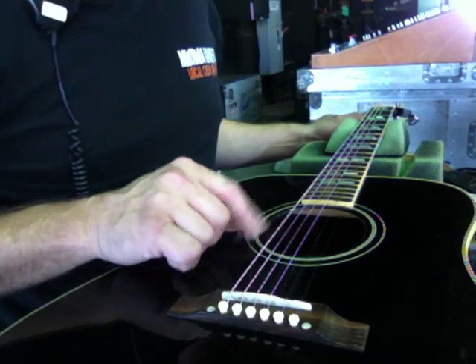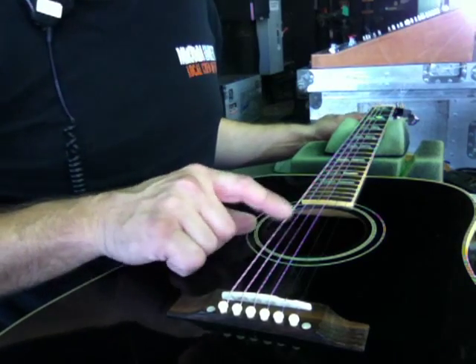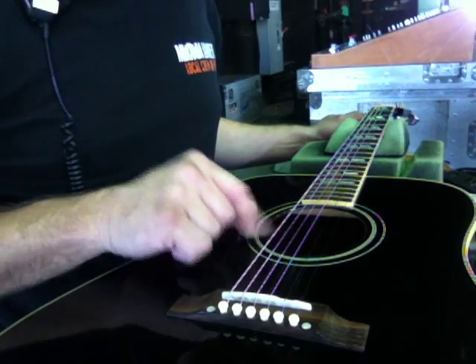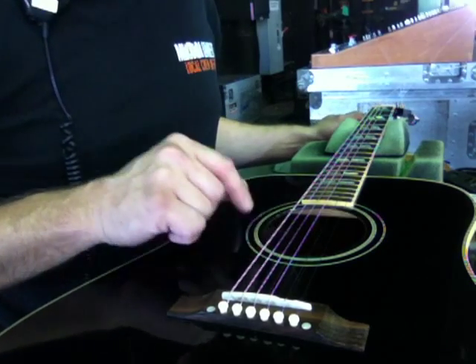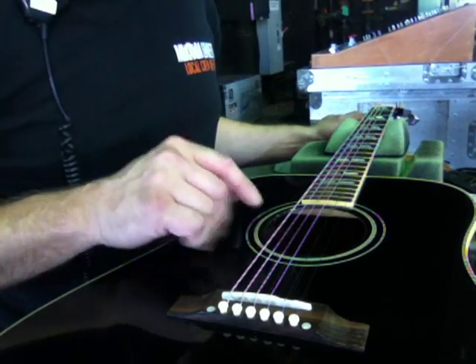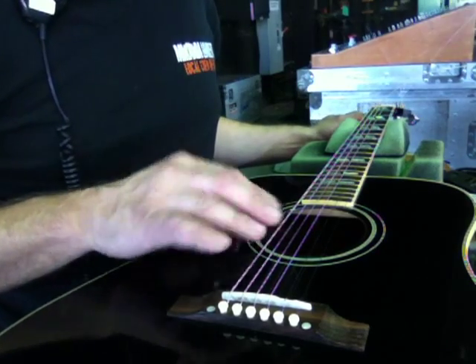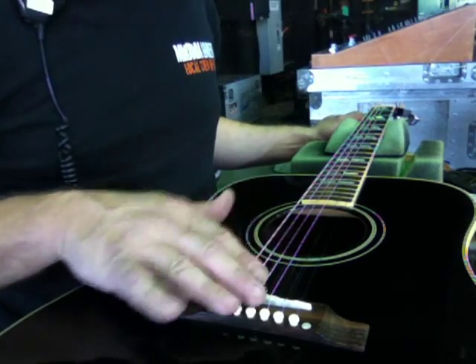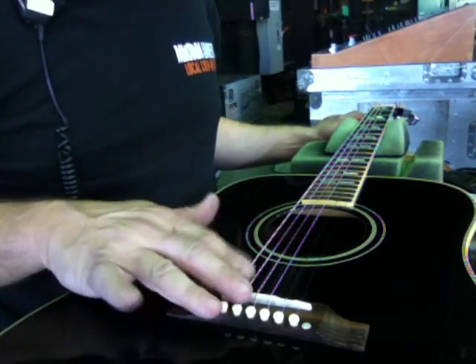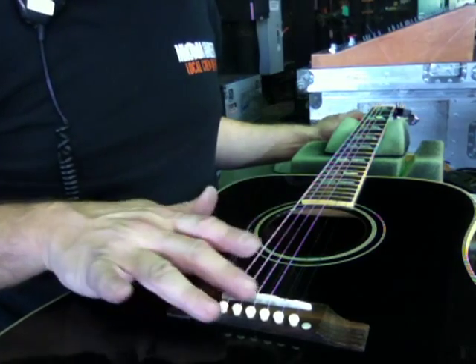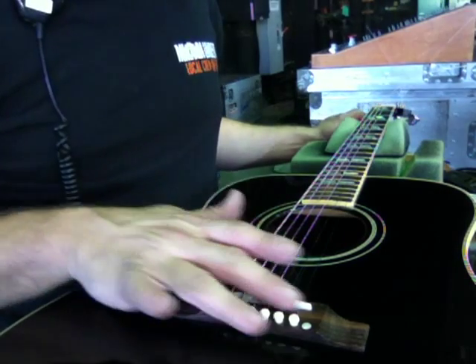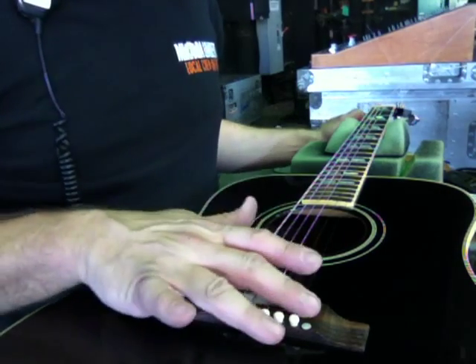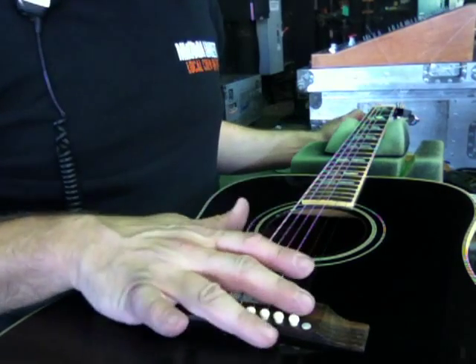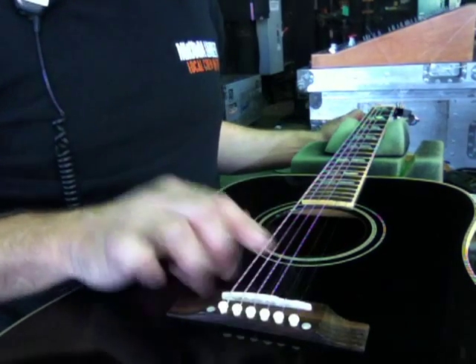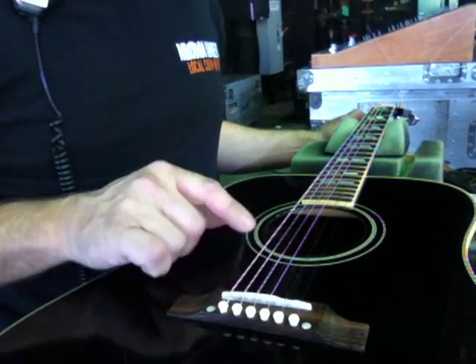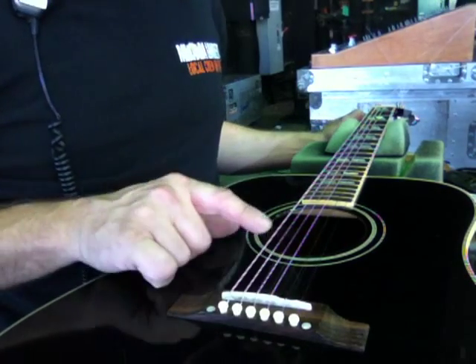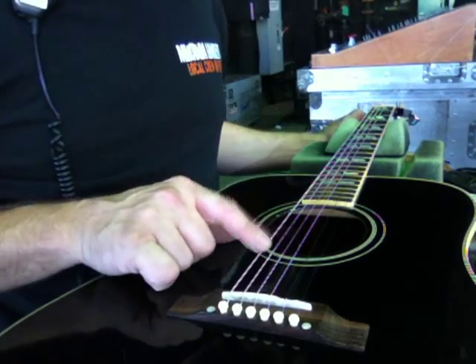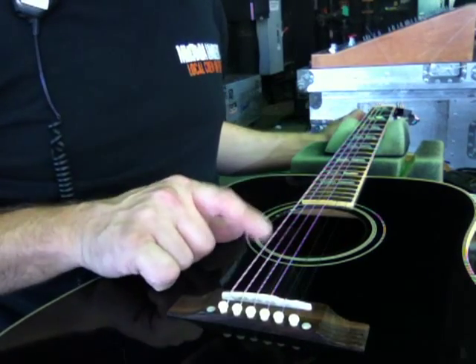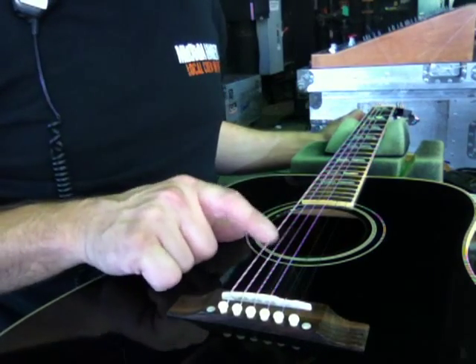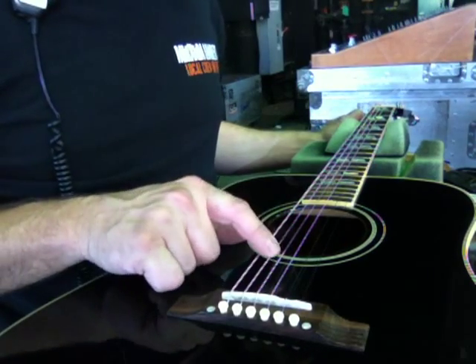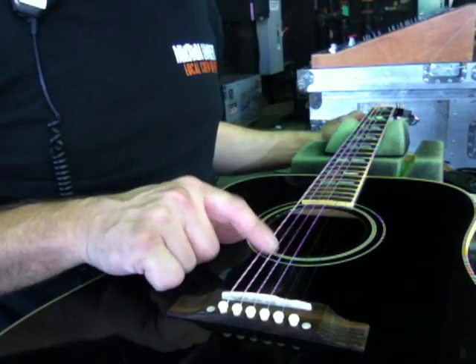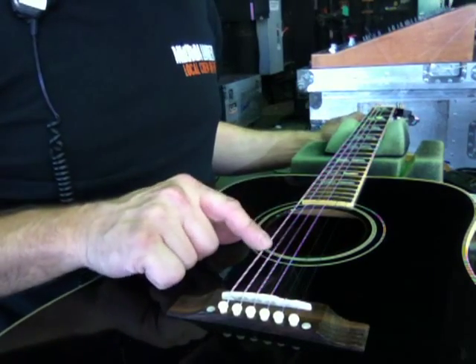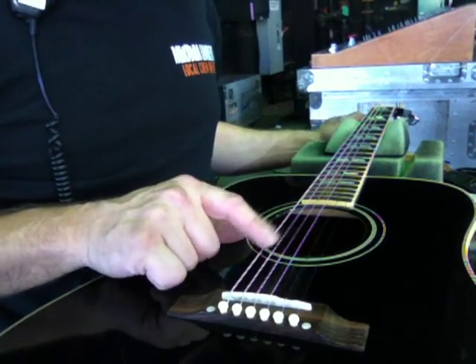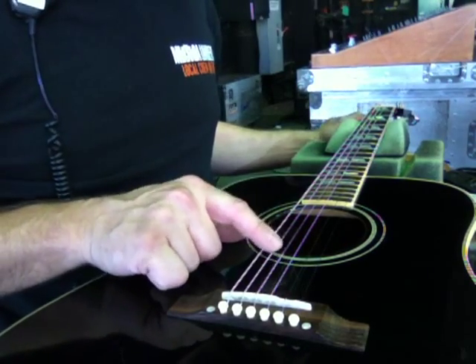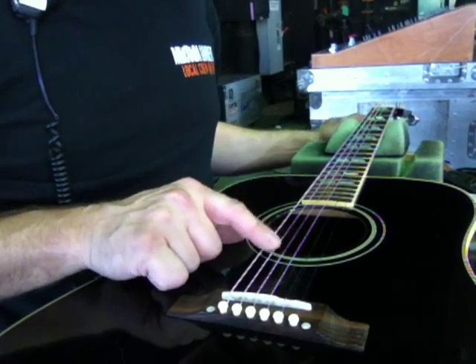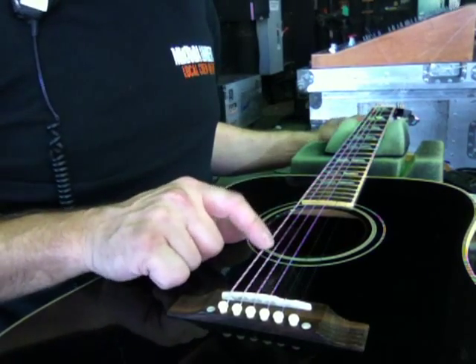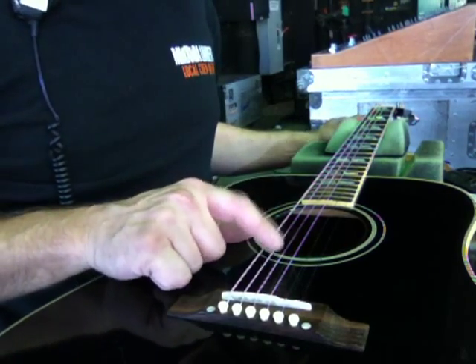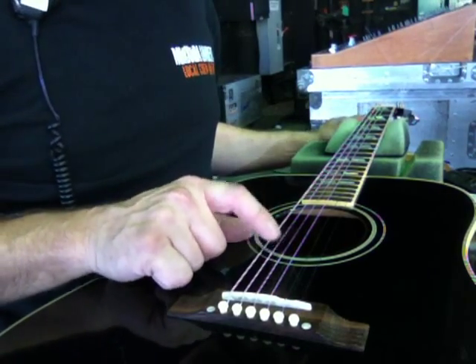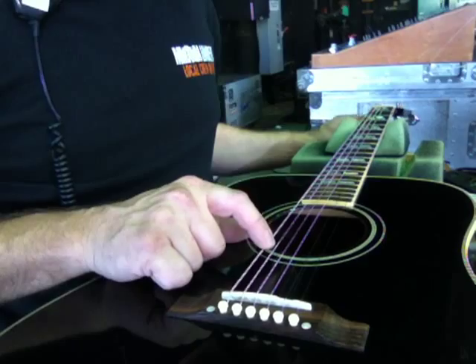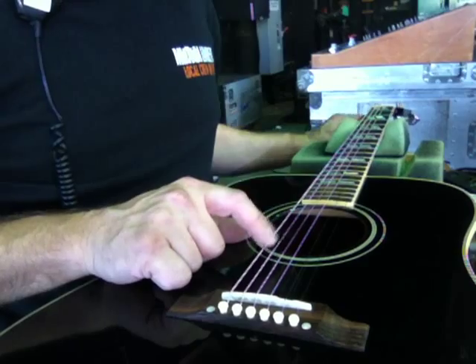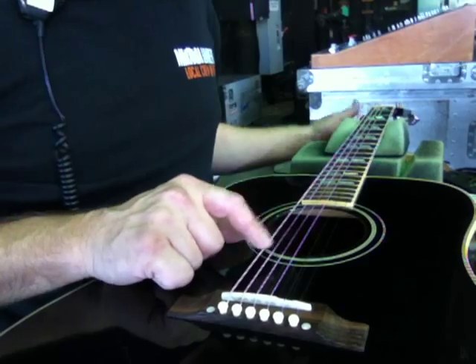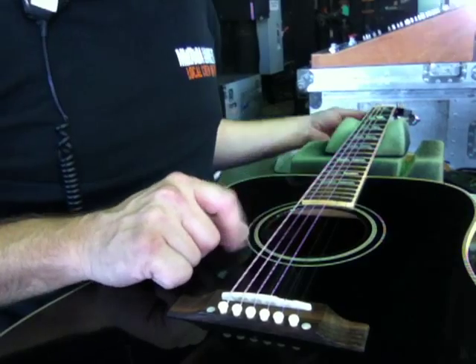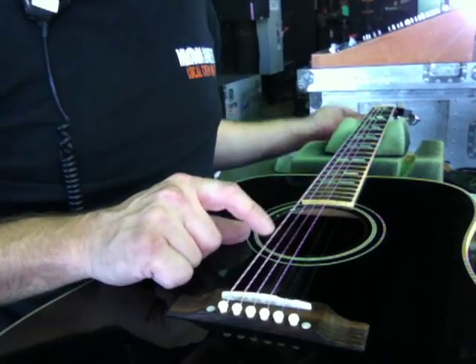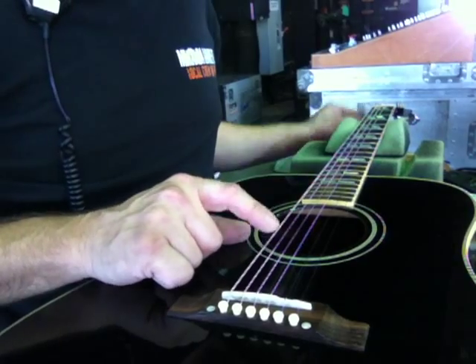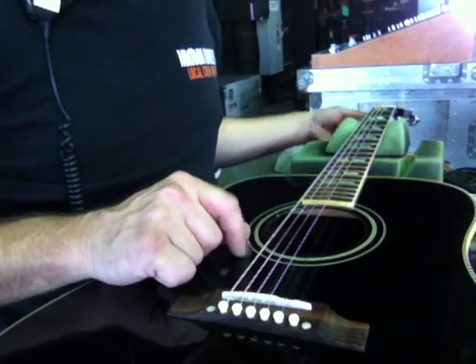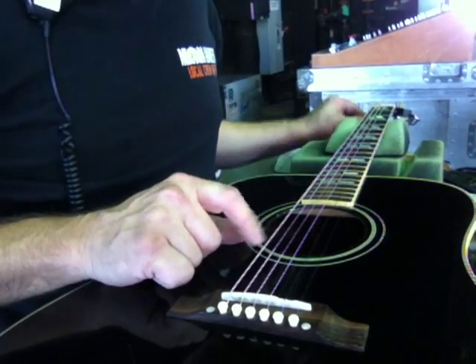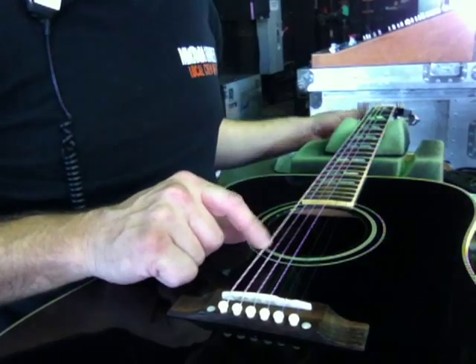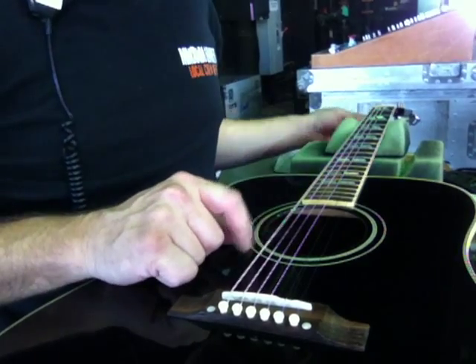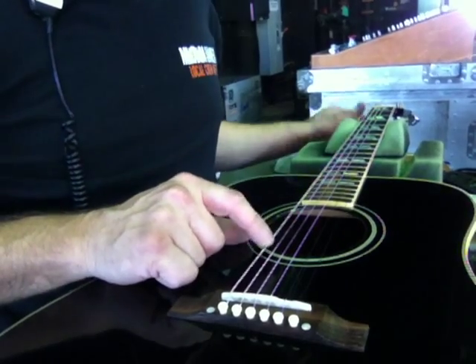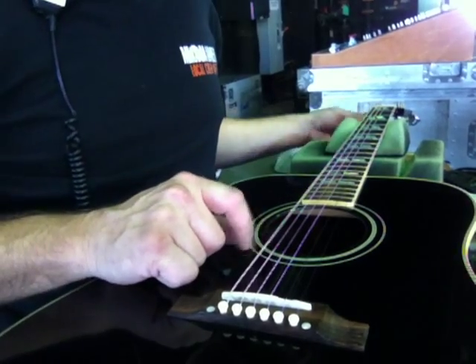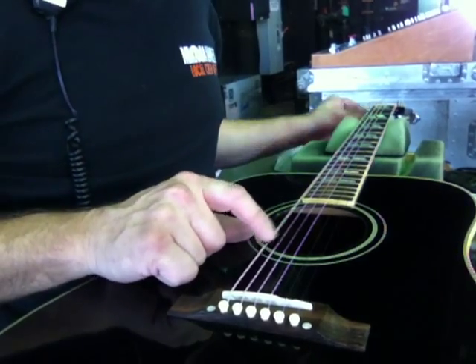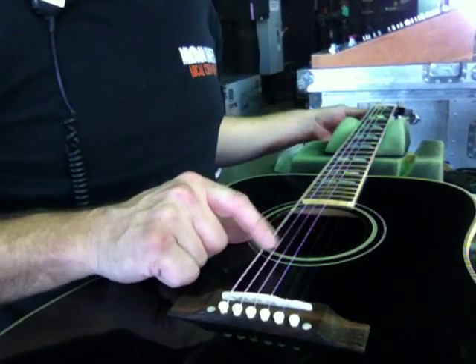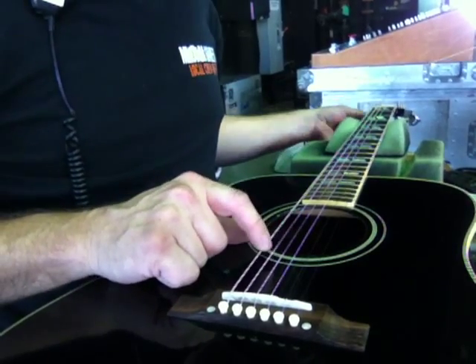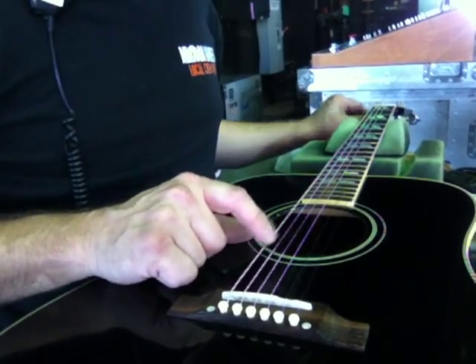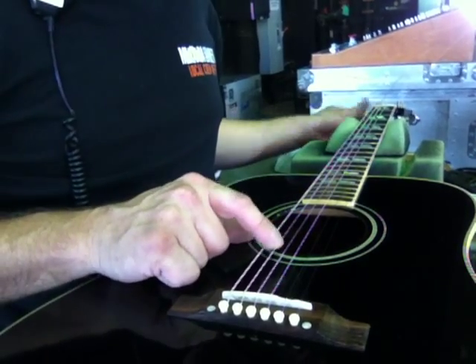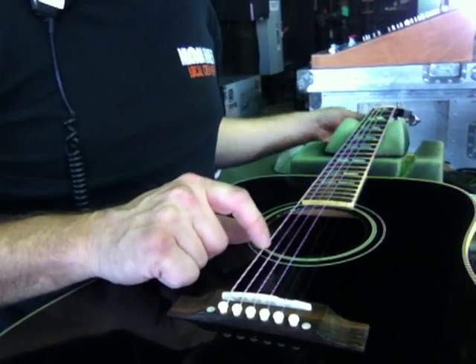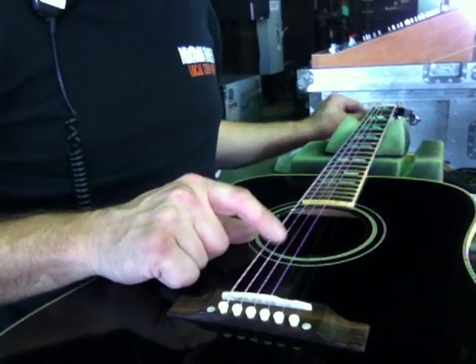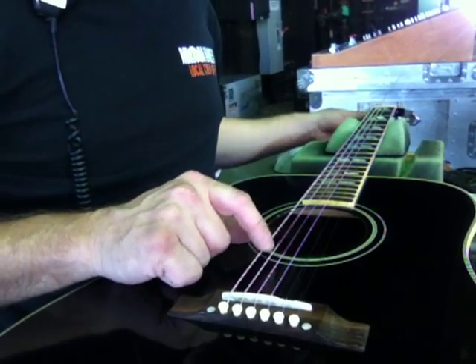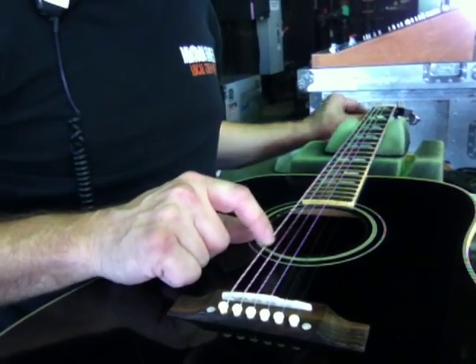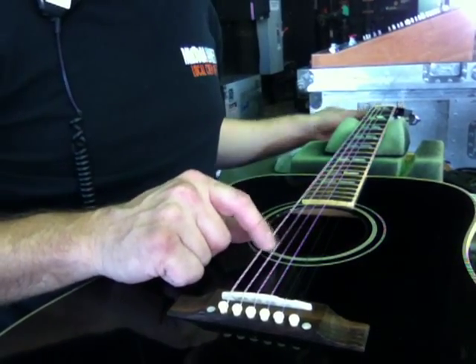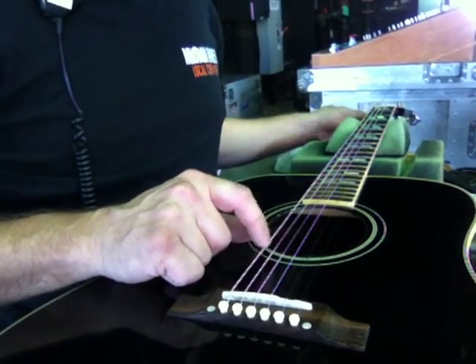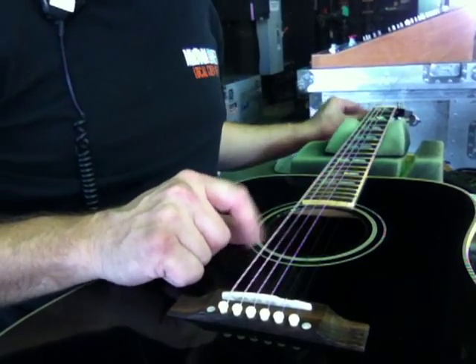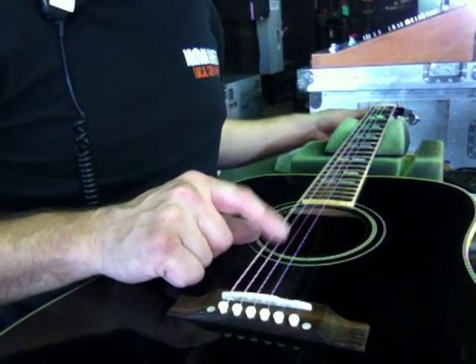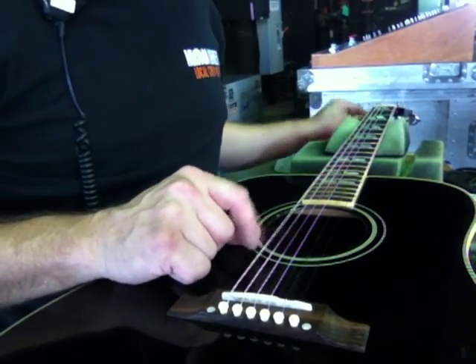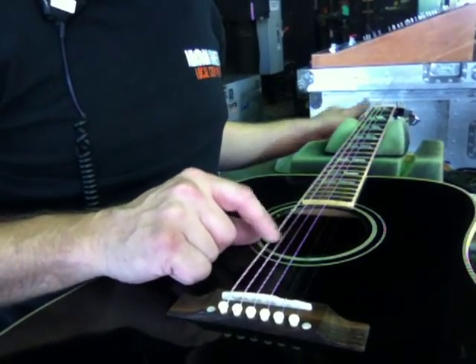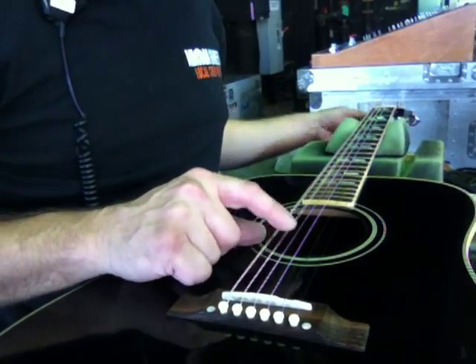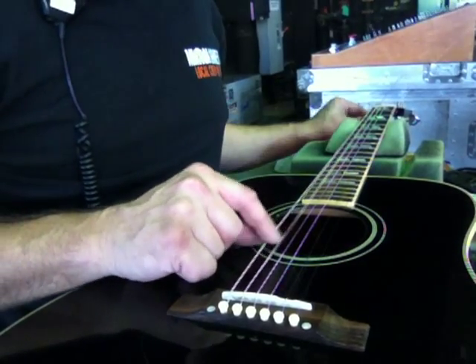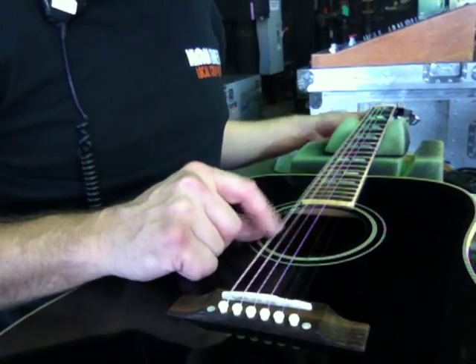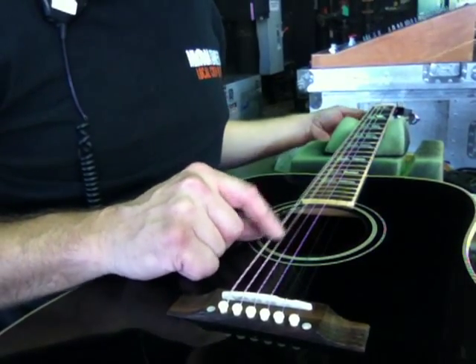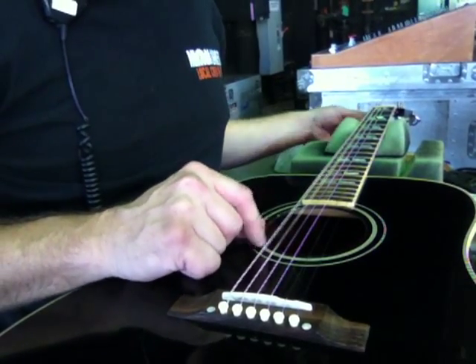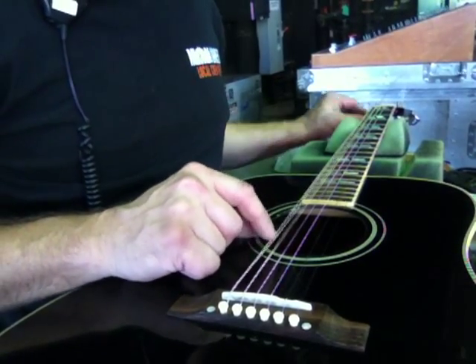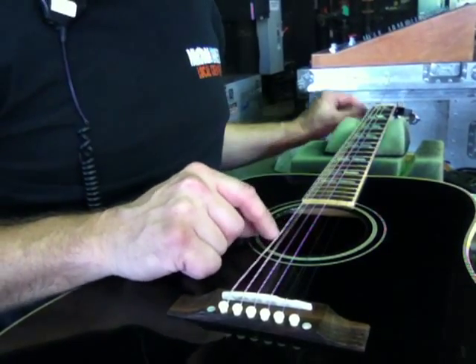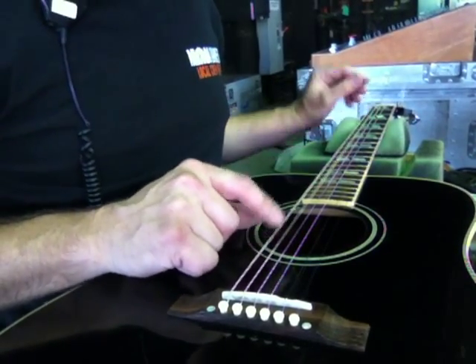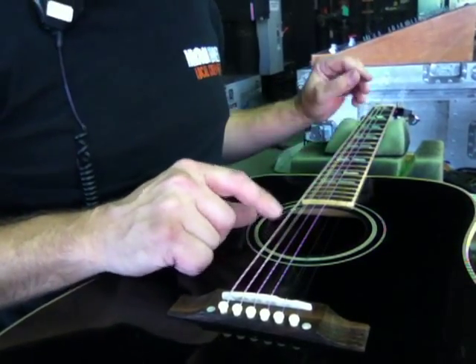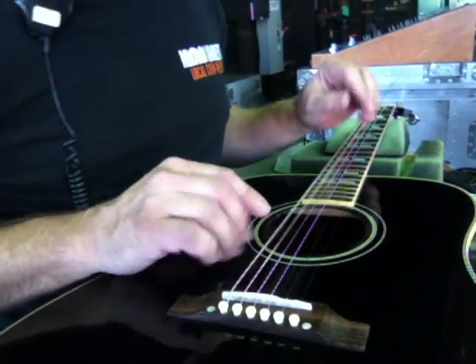Anyways, you don't want to loosen all the strings, but just loosen the first two strings here, the thicker ones, so you can get into here.